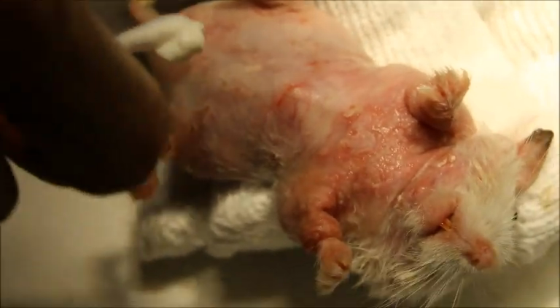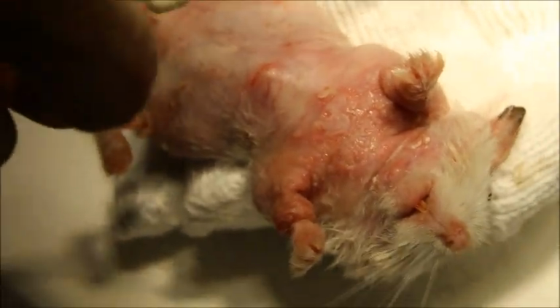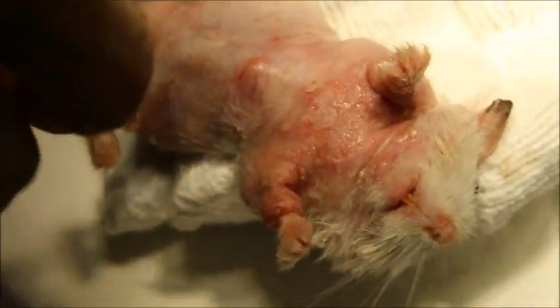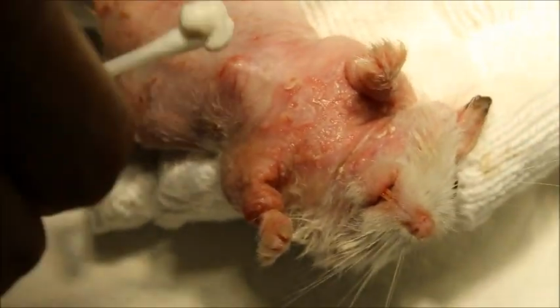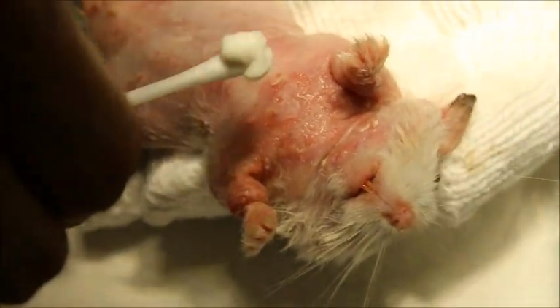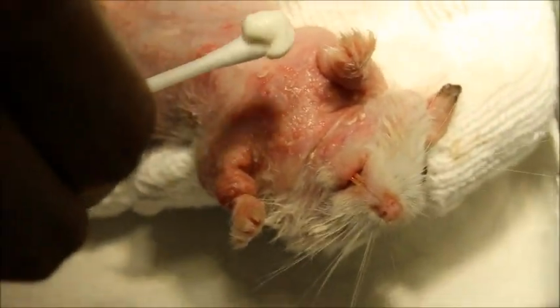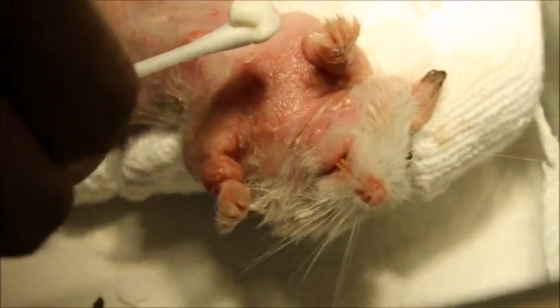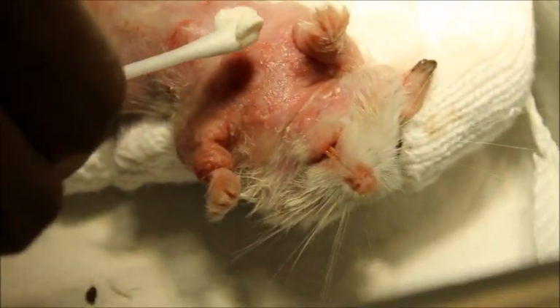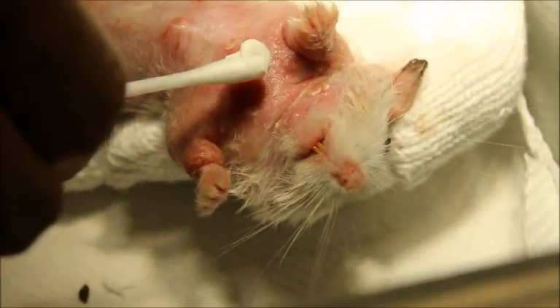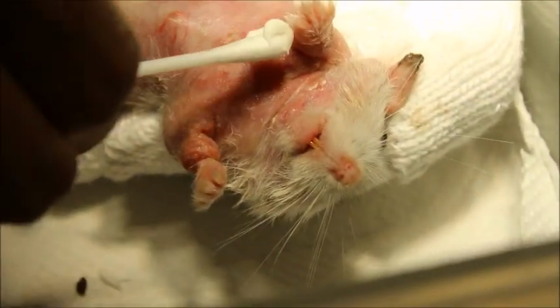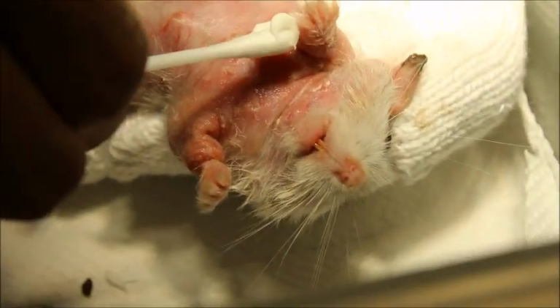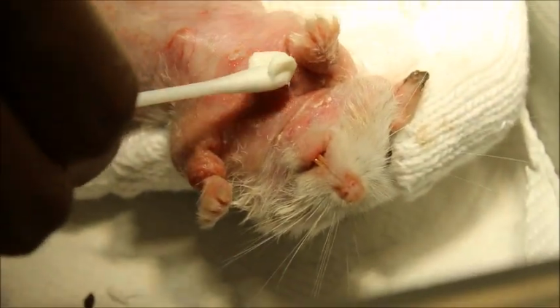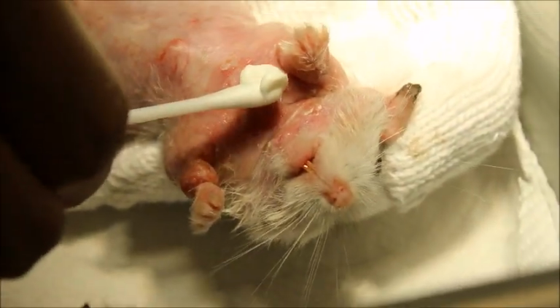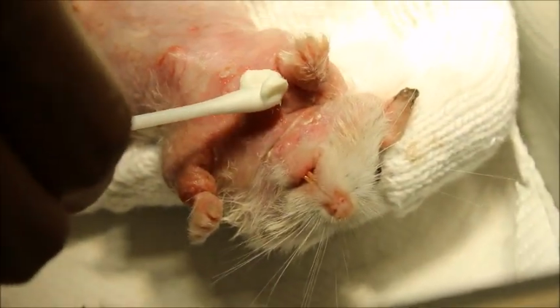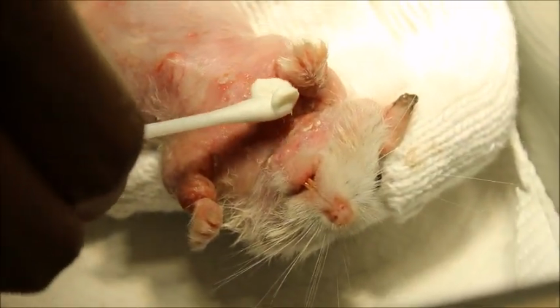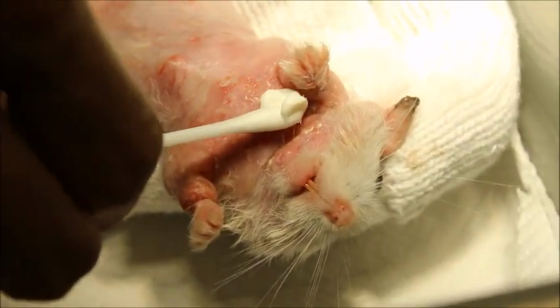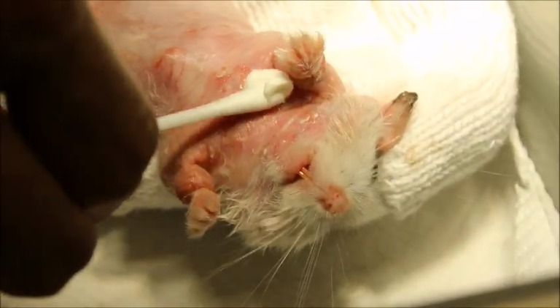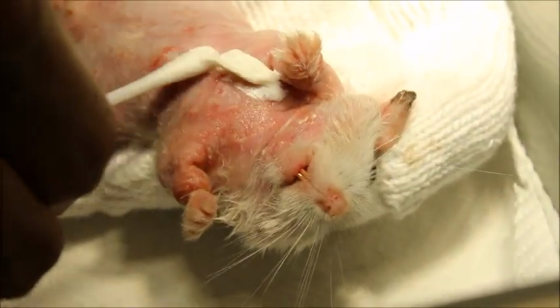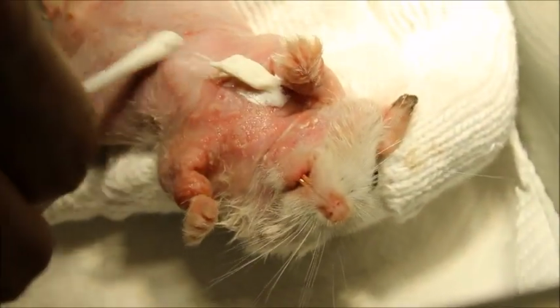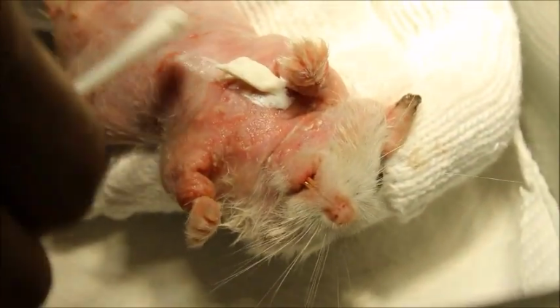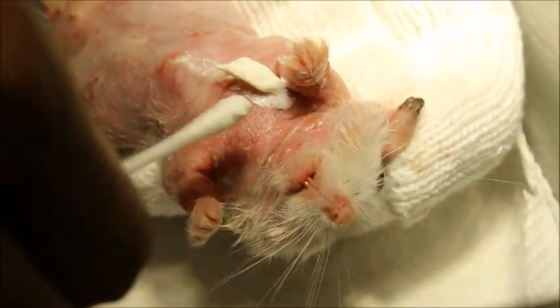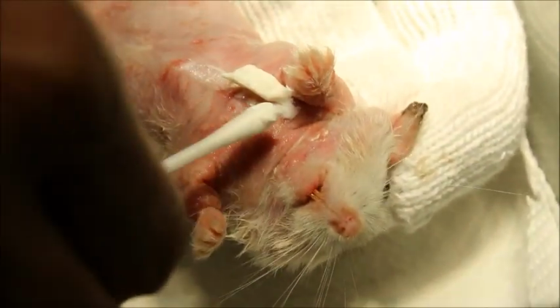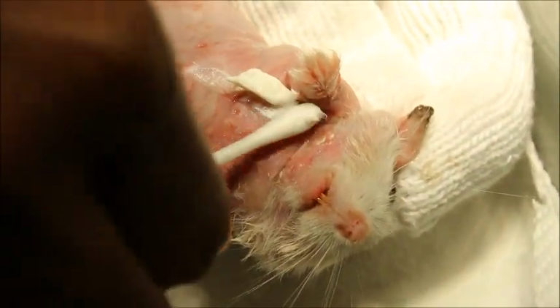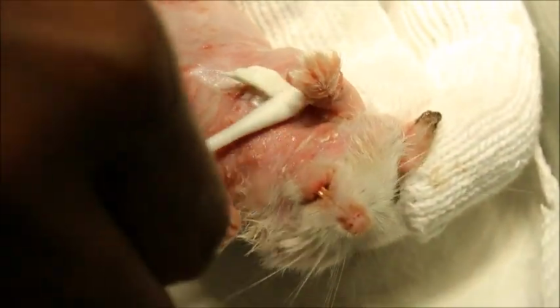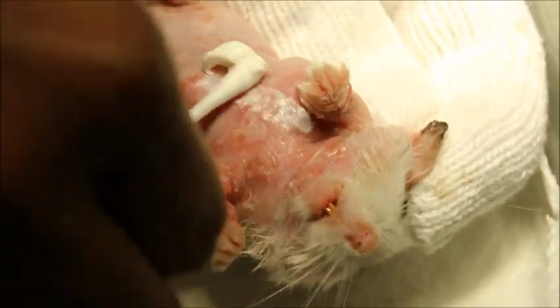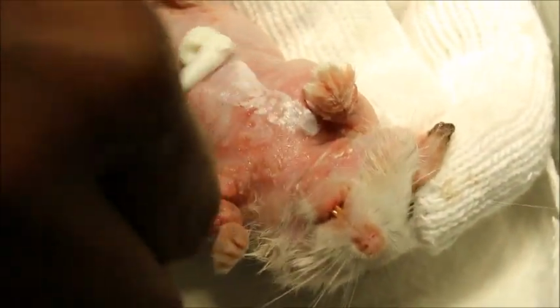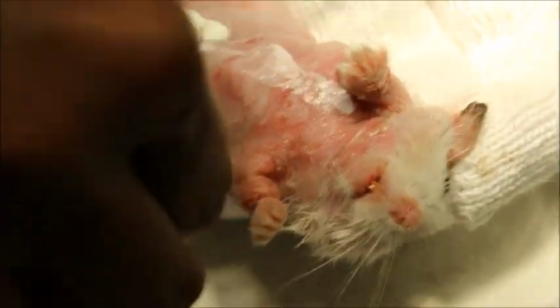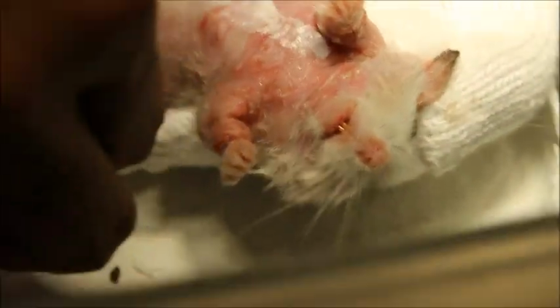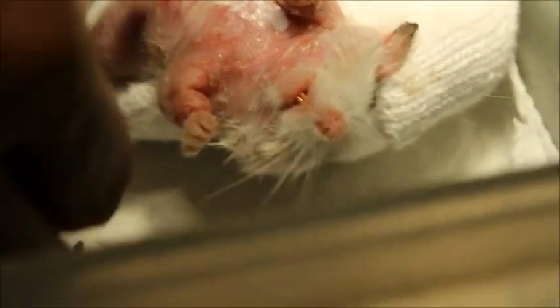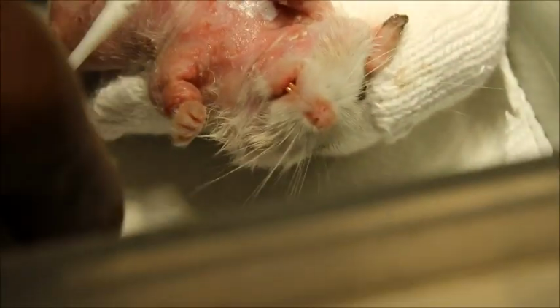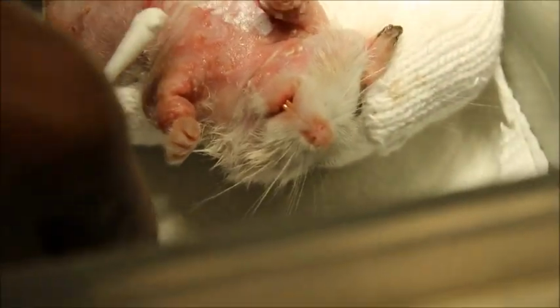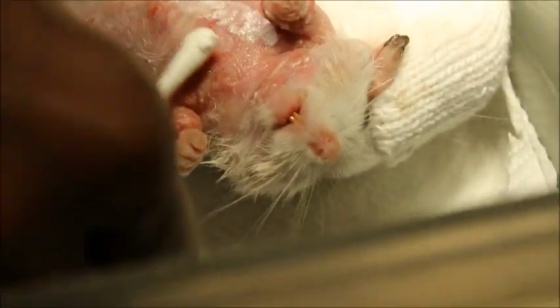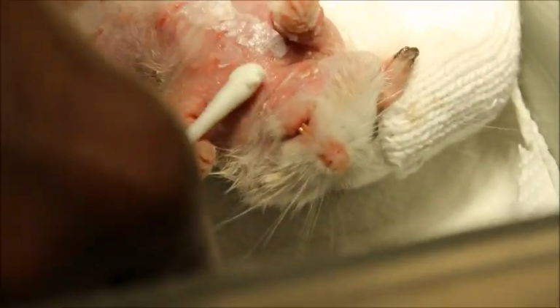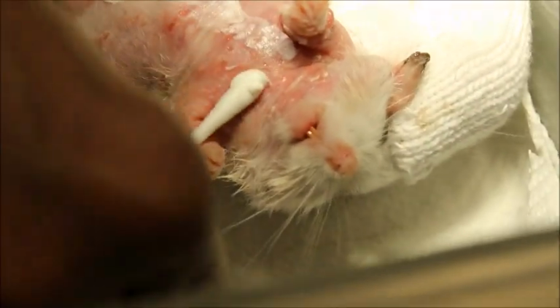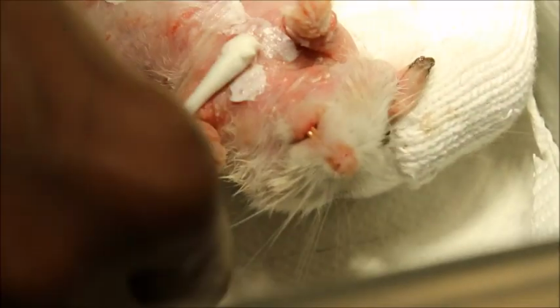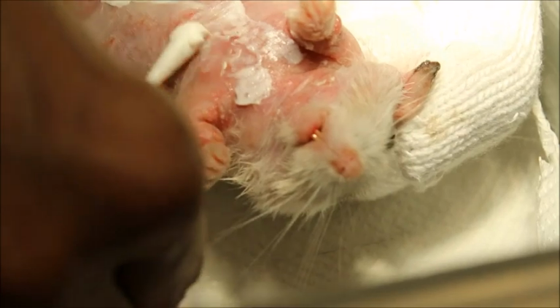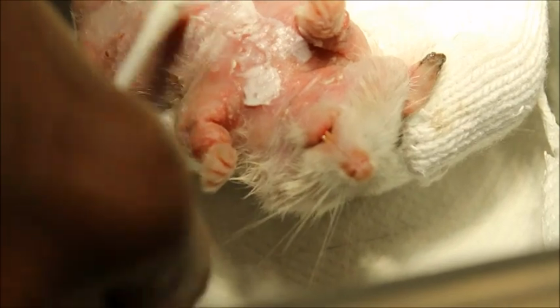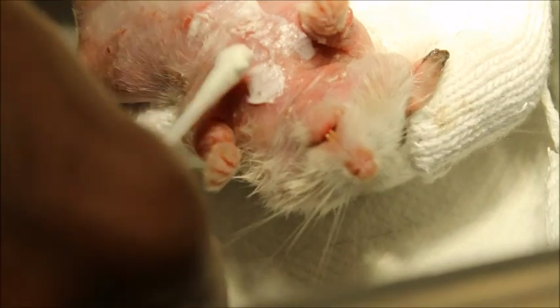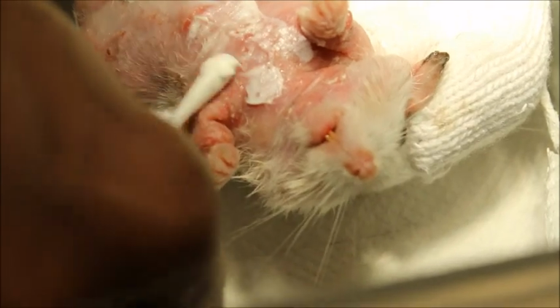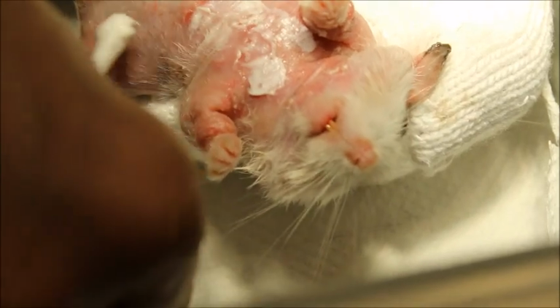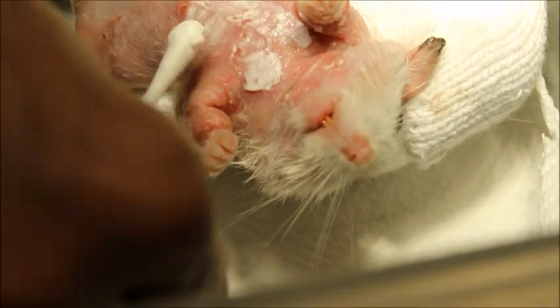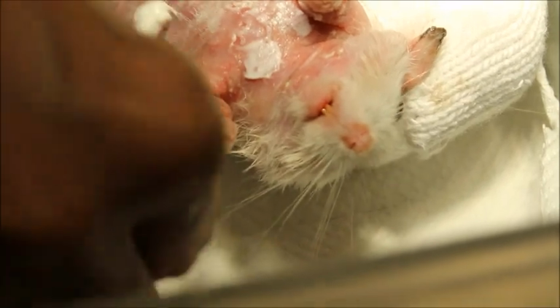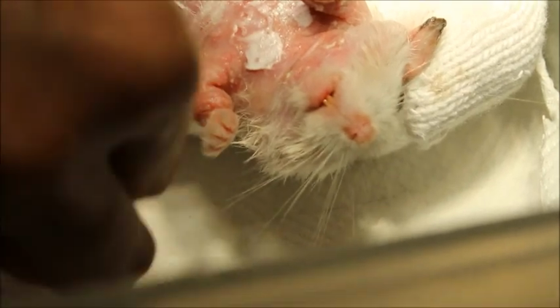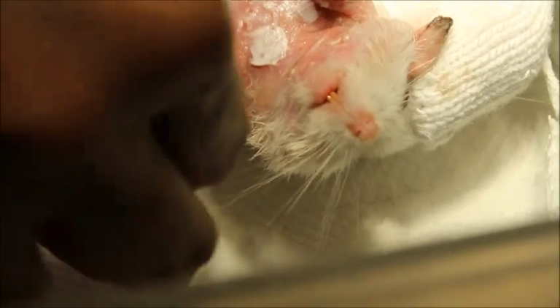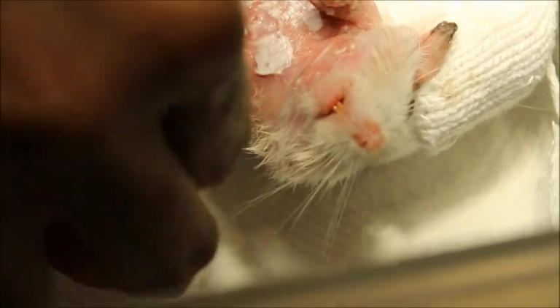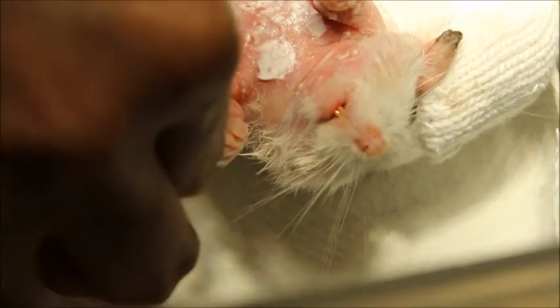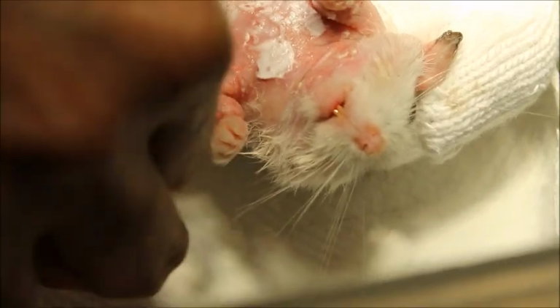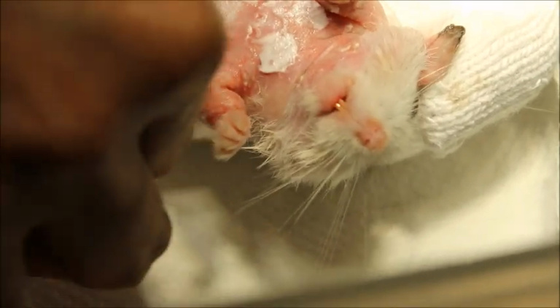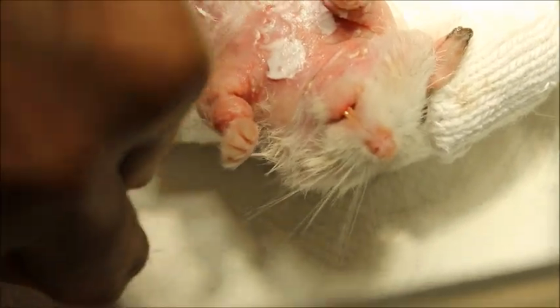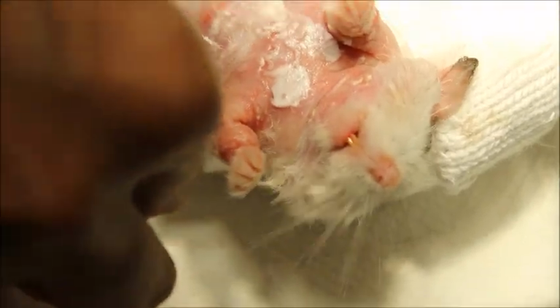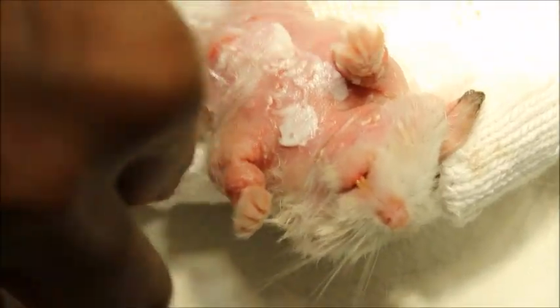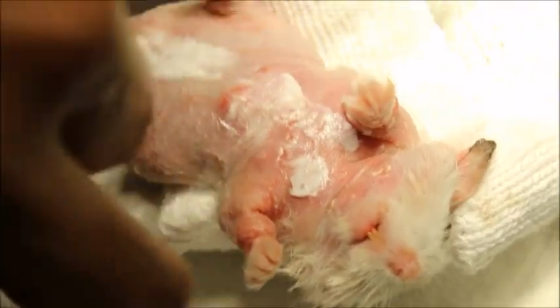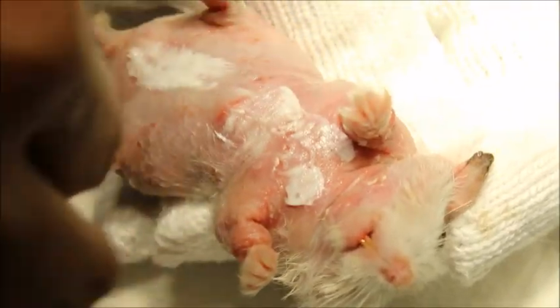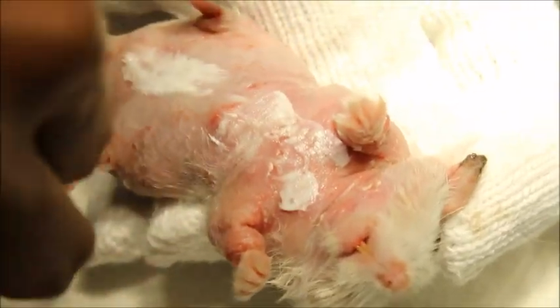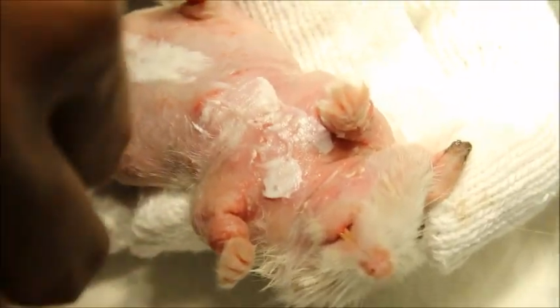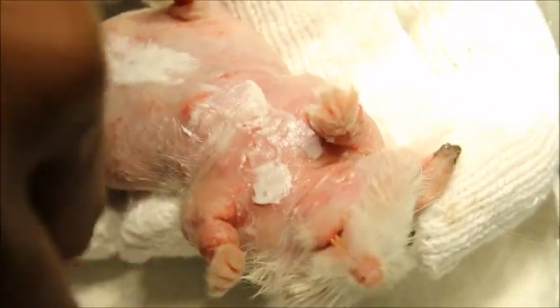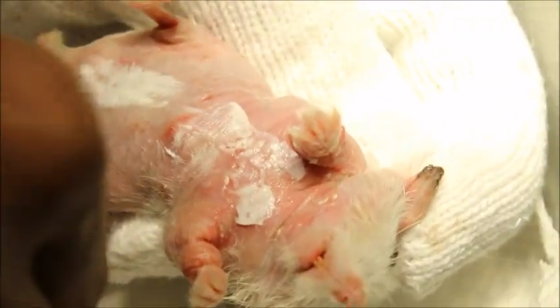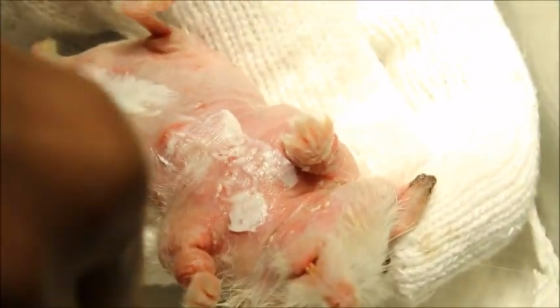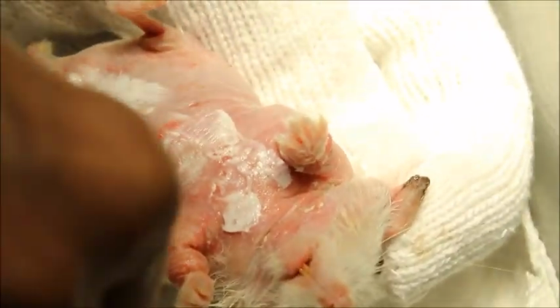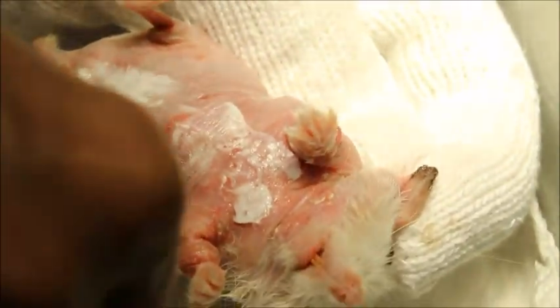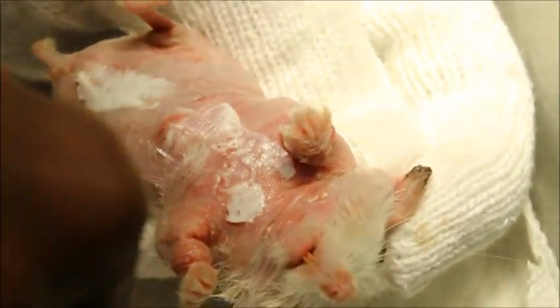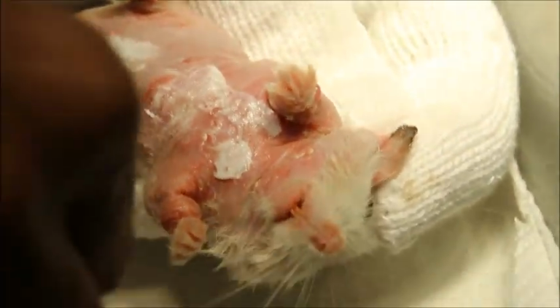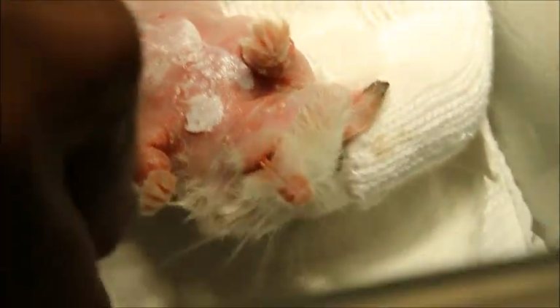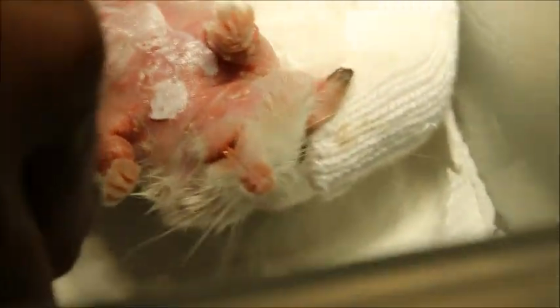This is a bacterial infection and sometimes a fungal infection as well. We are giving treatment with cream.